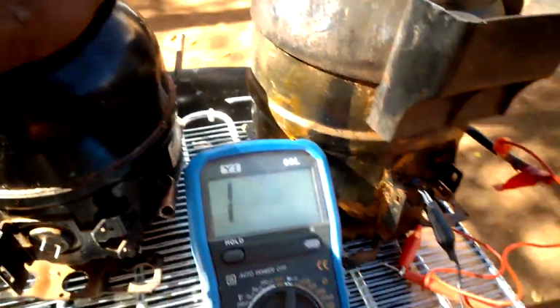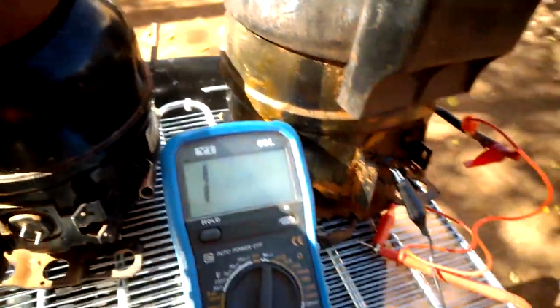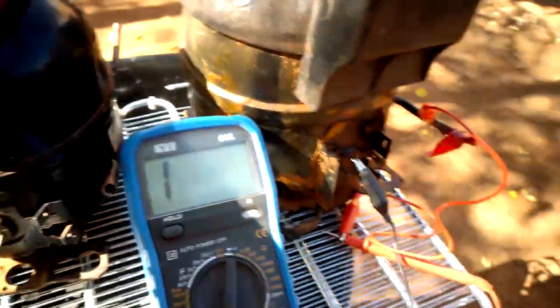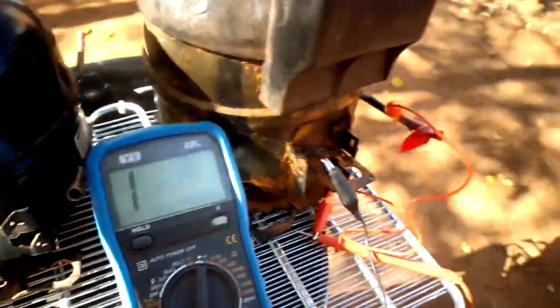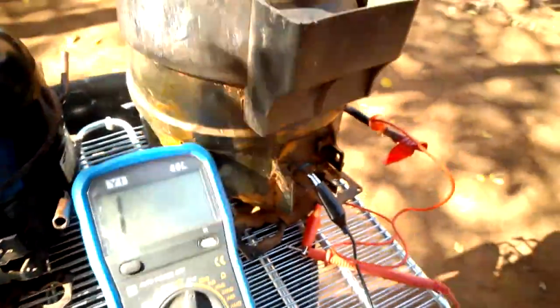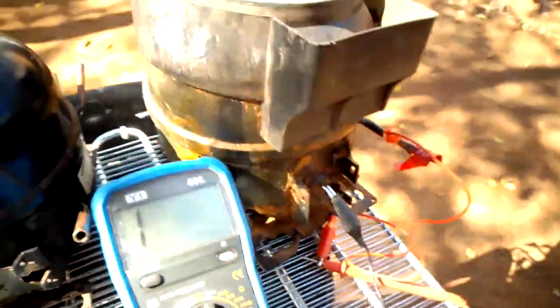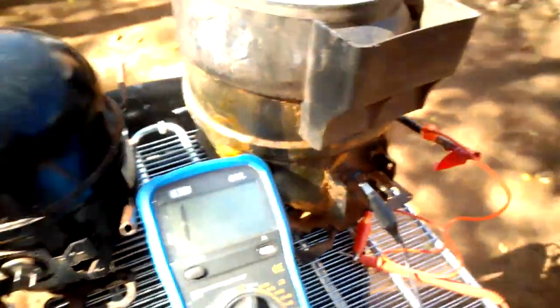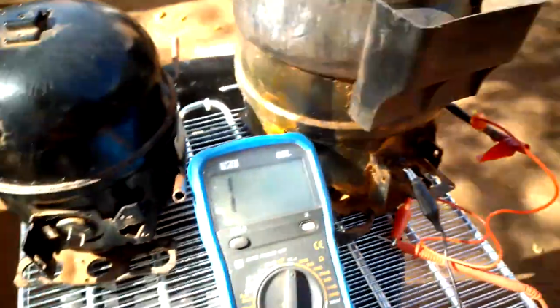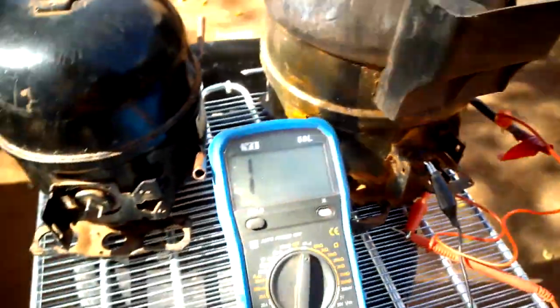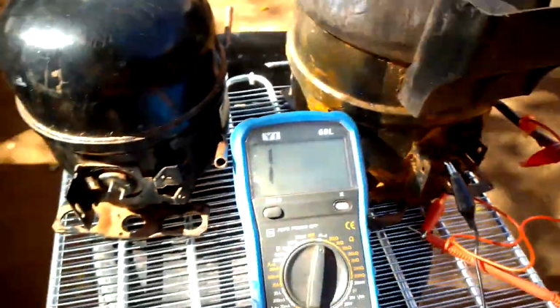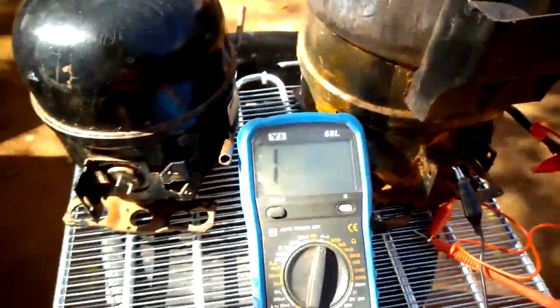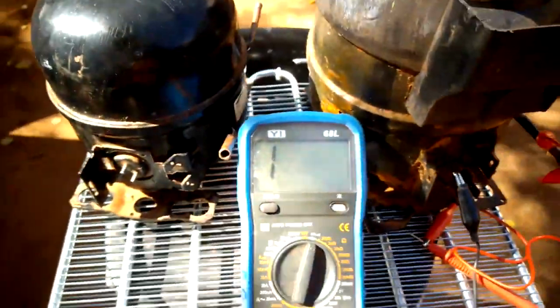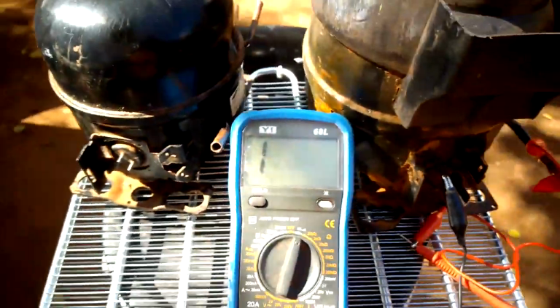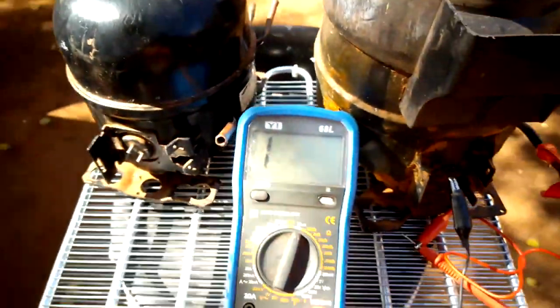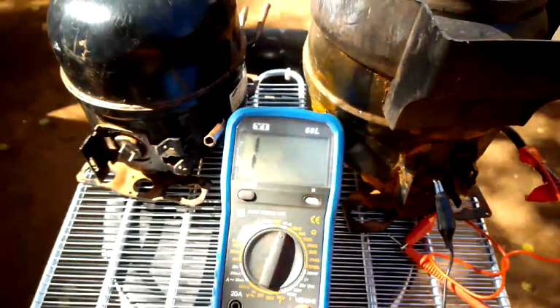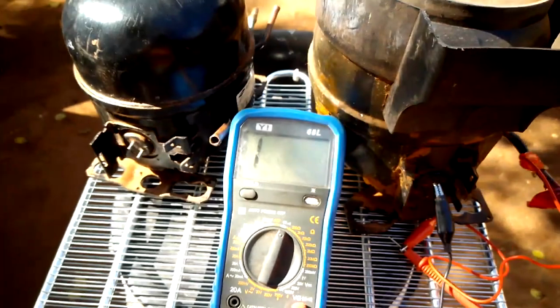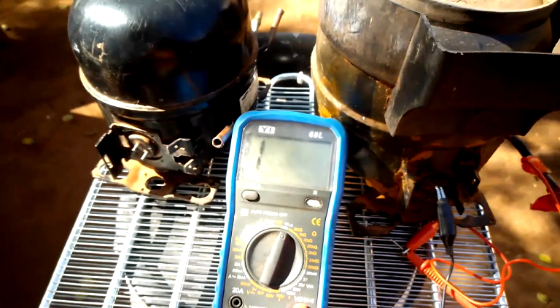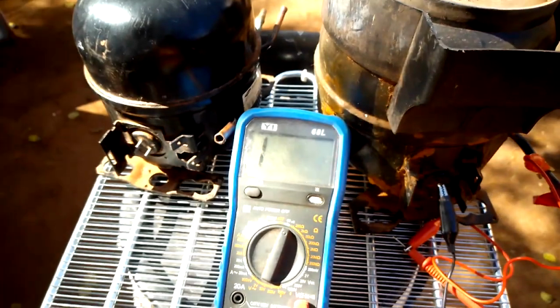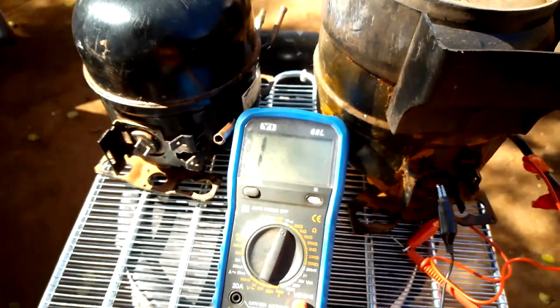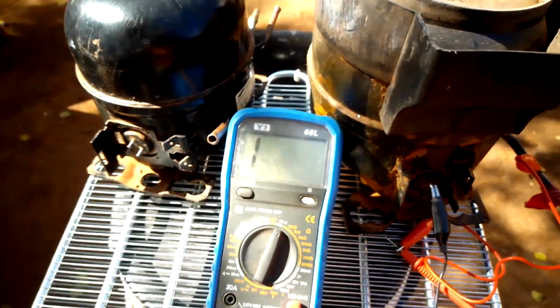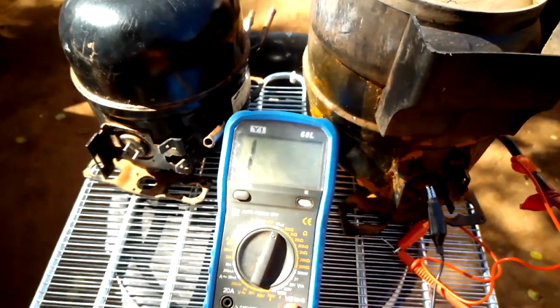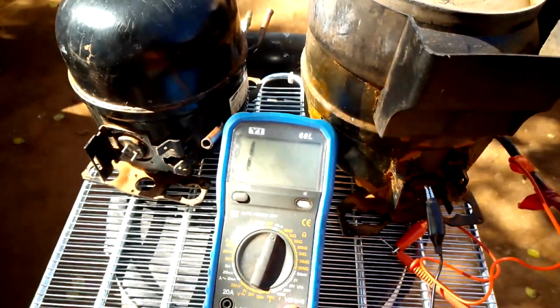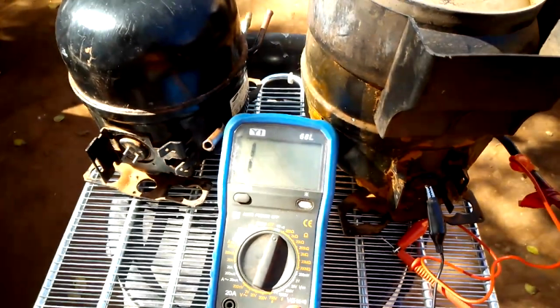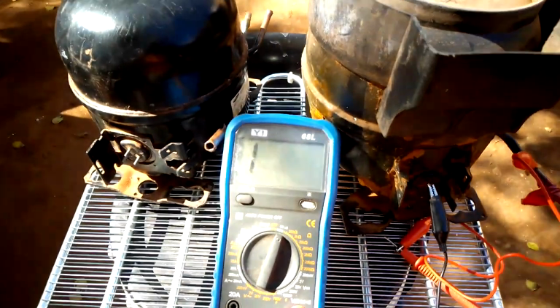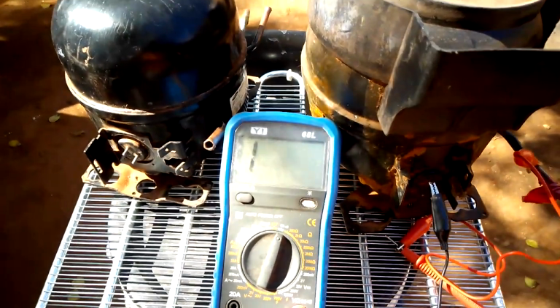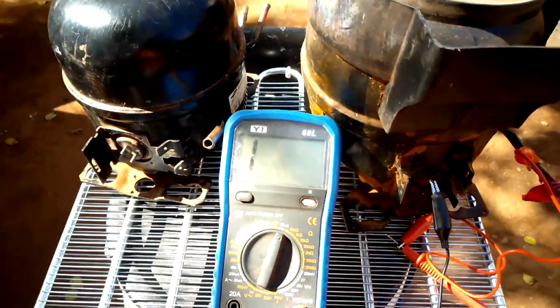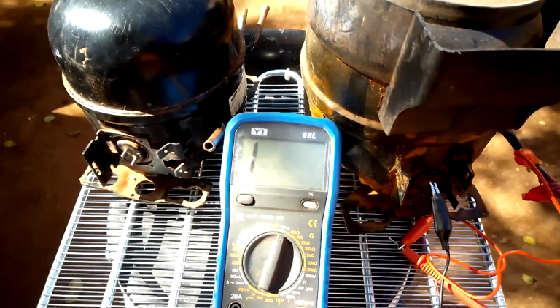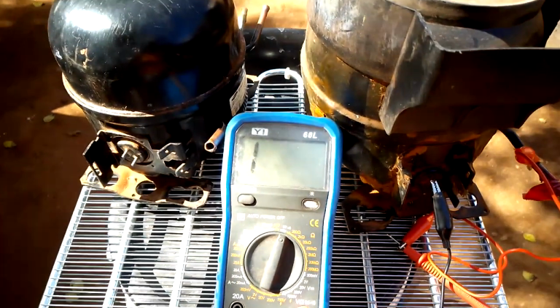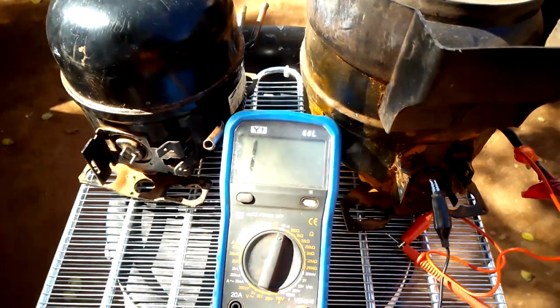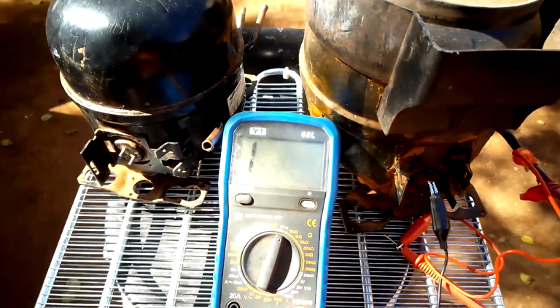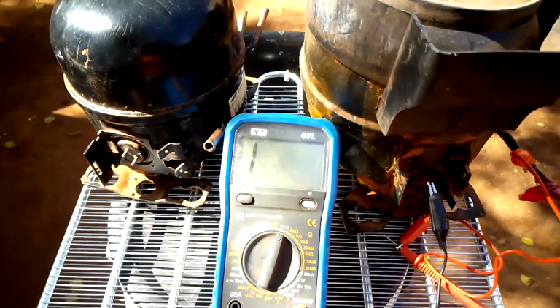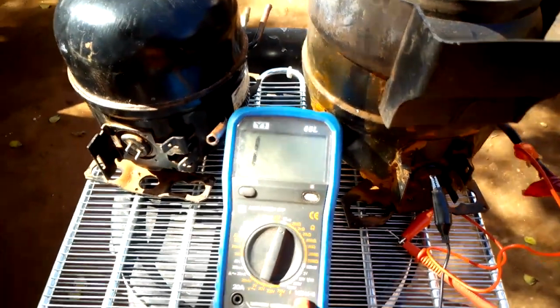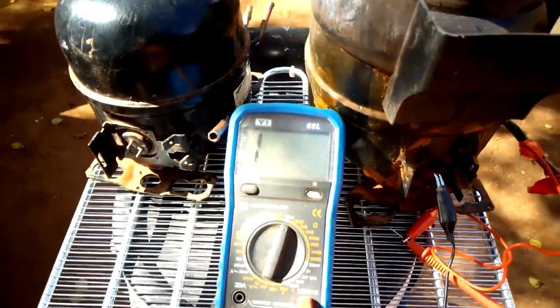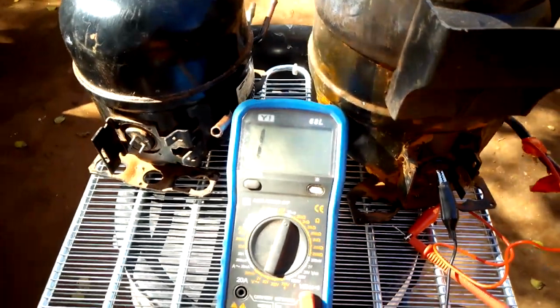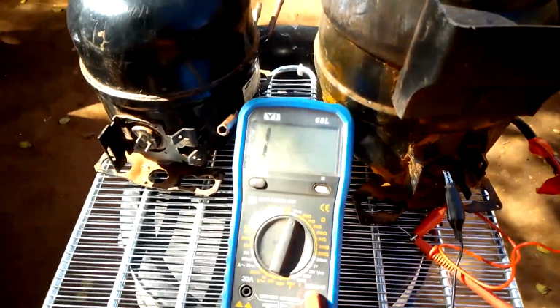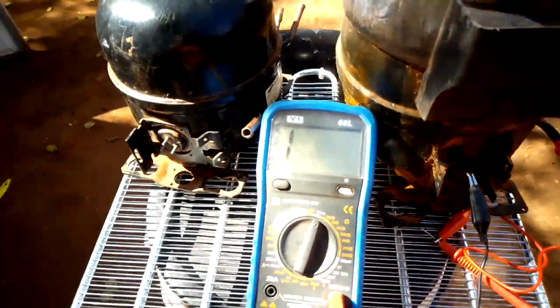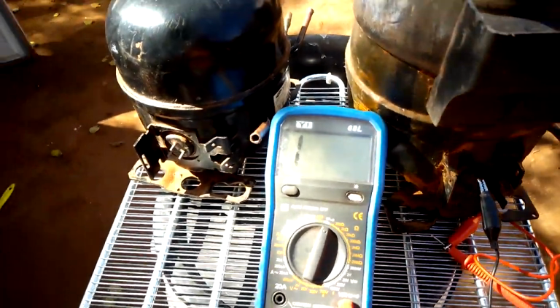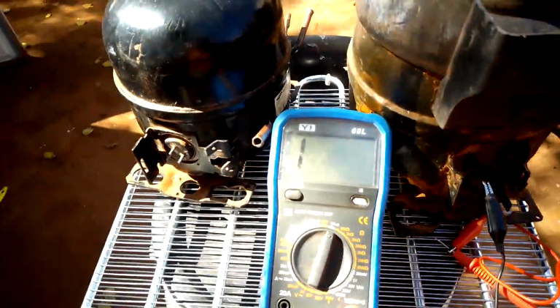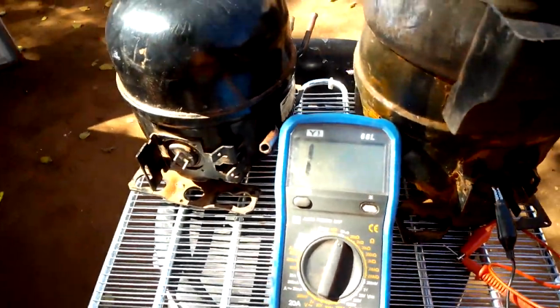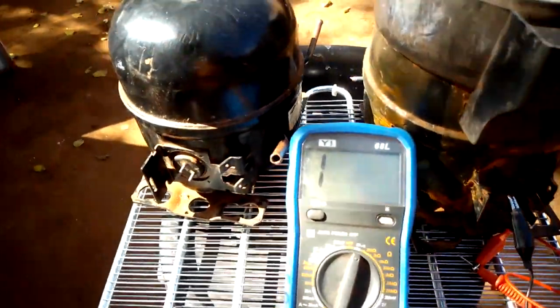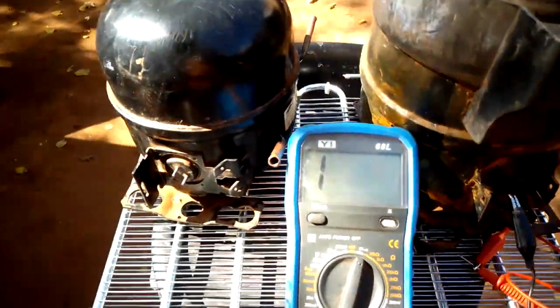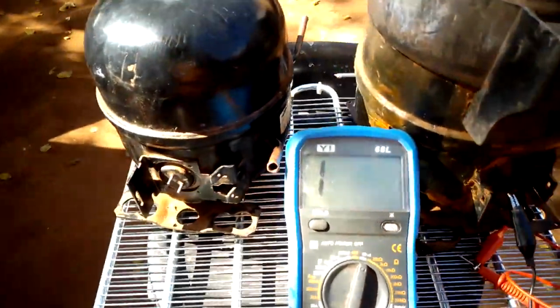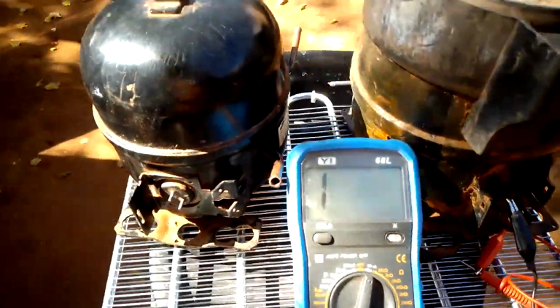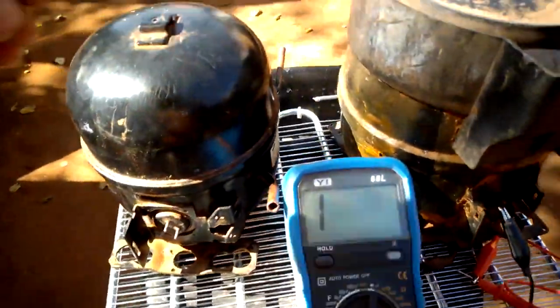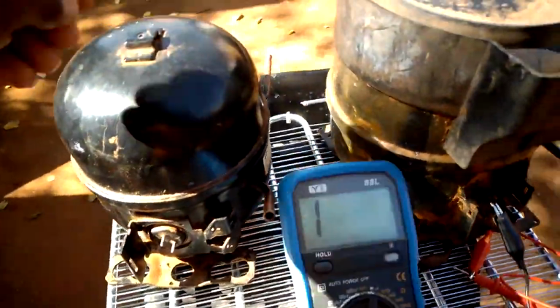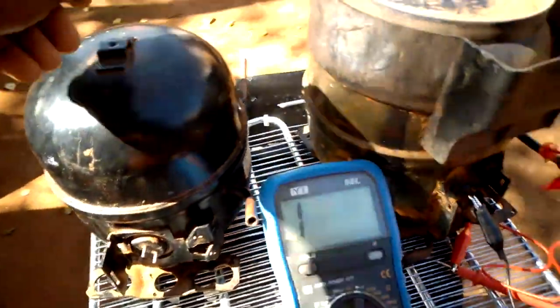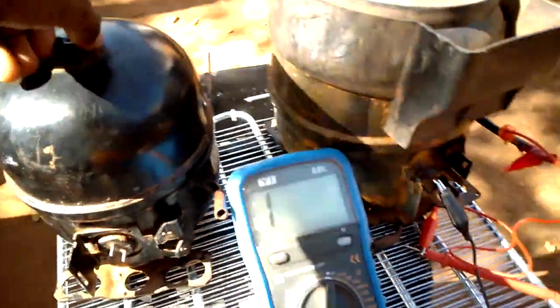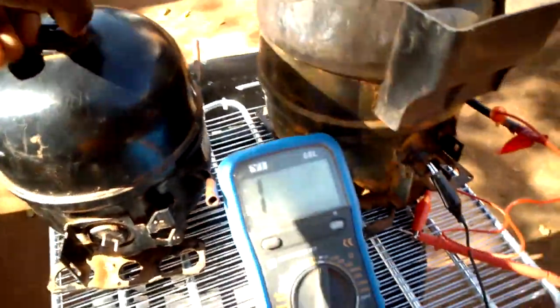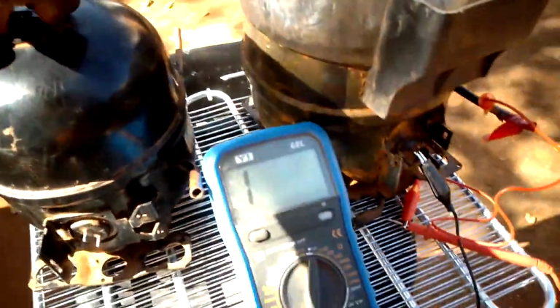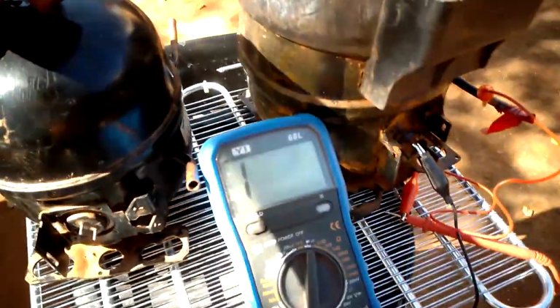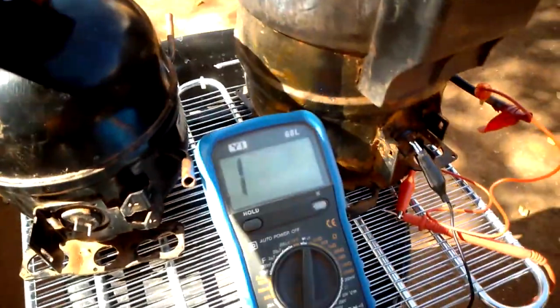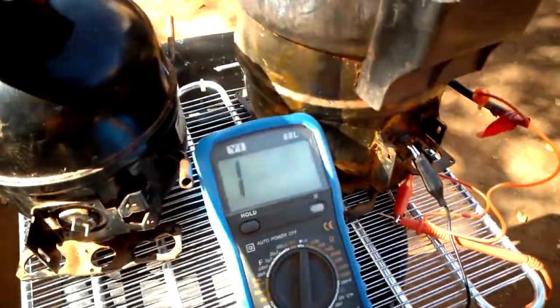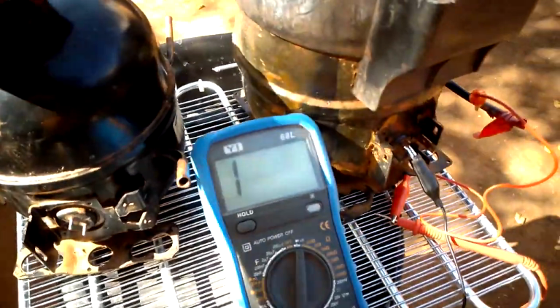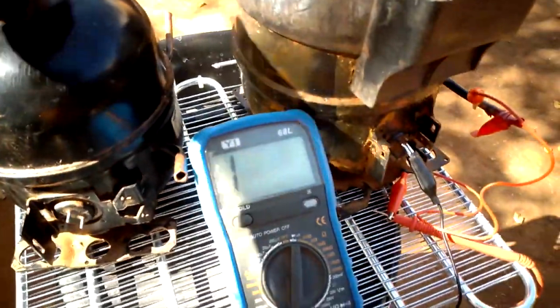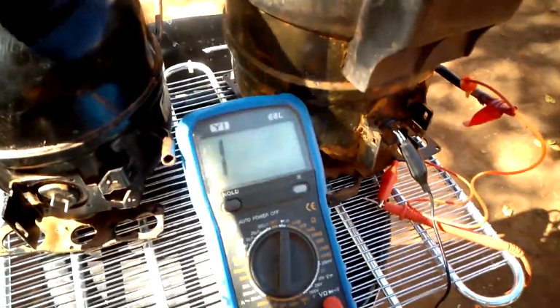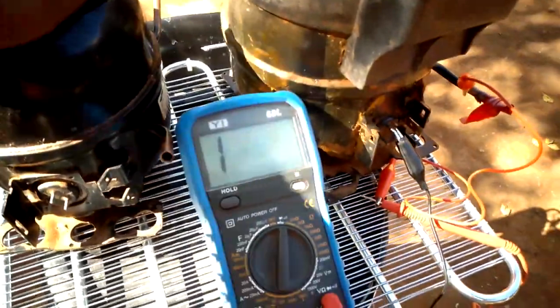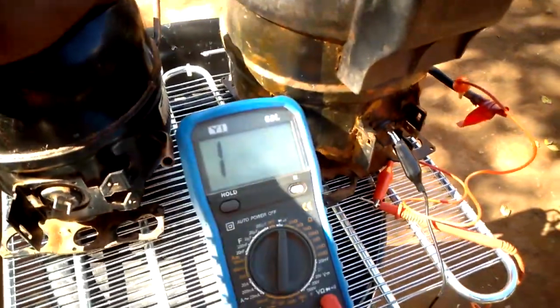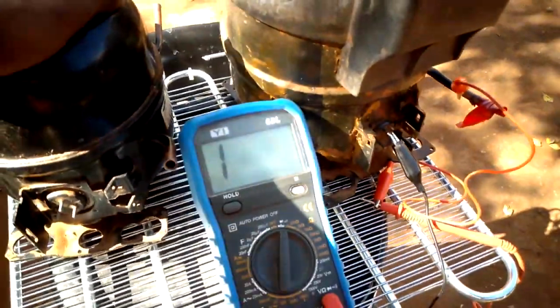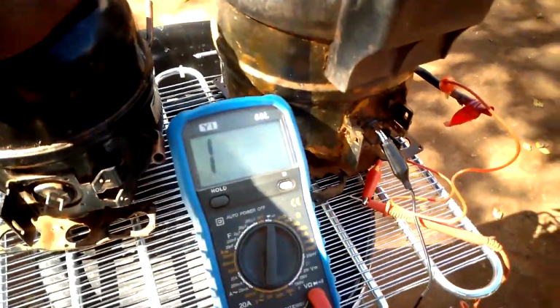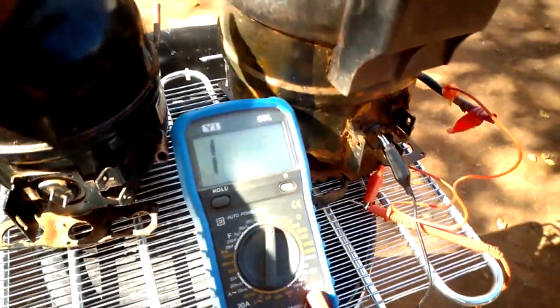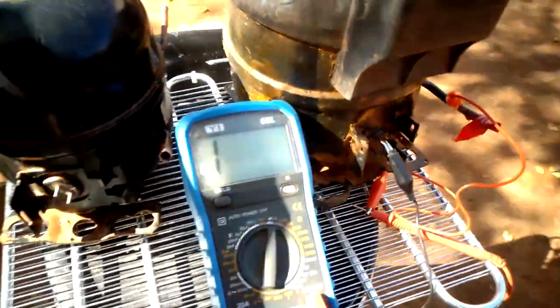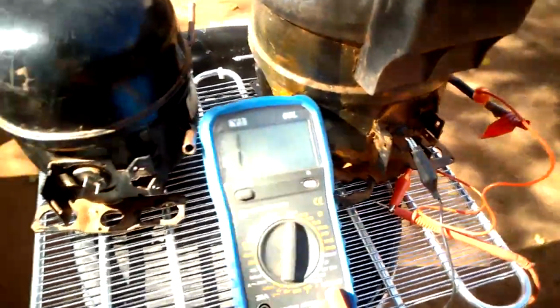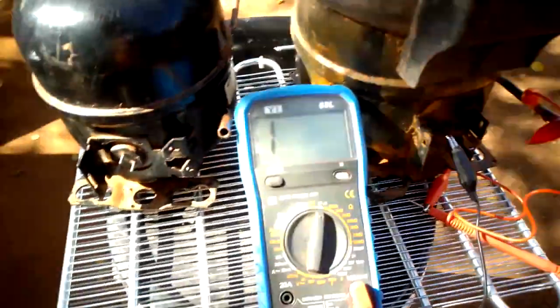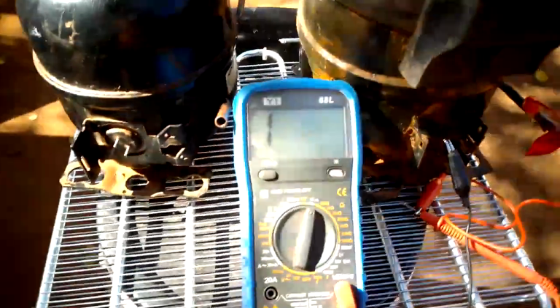This is how we test a compressor to see if it is grounded. Thank you for watching the video. Please subscribe and share if you liked this video.